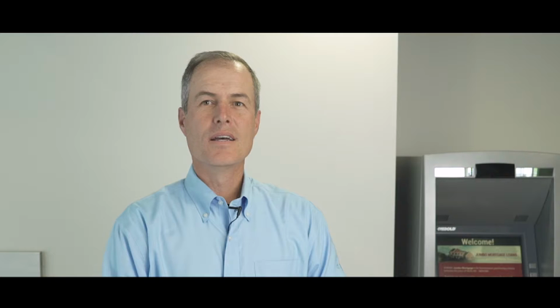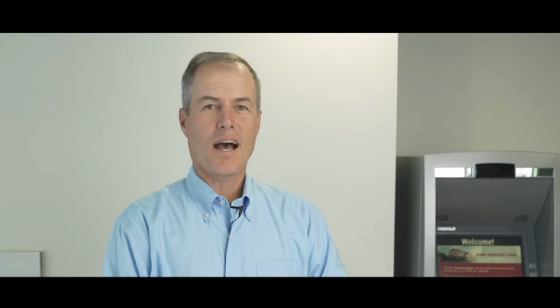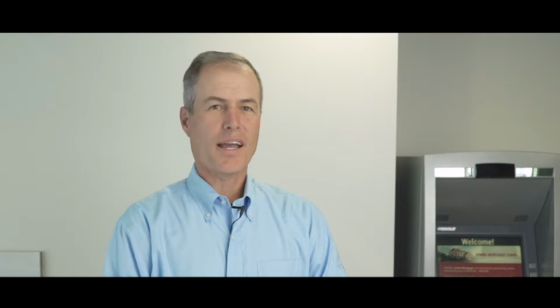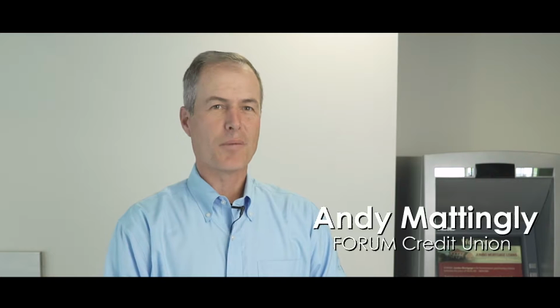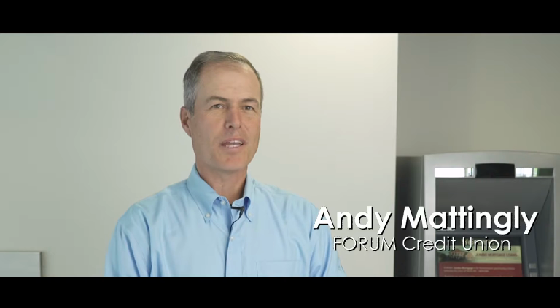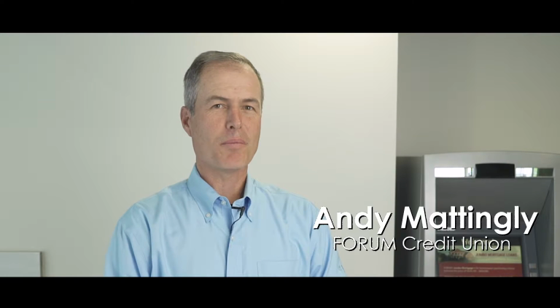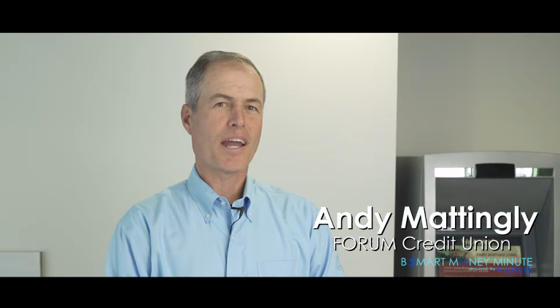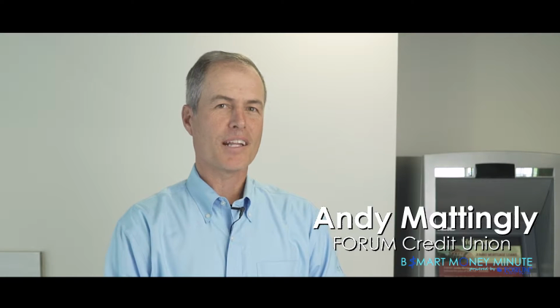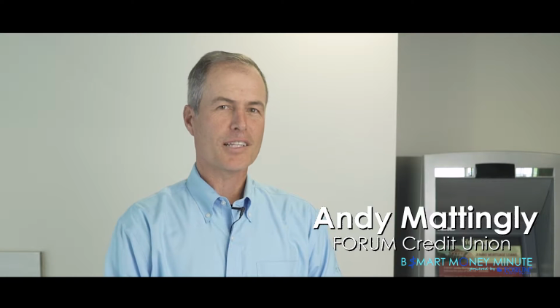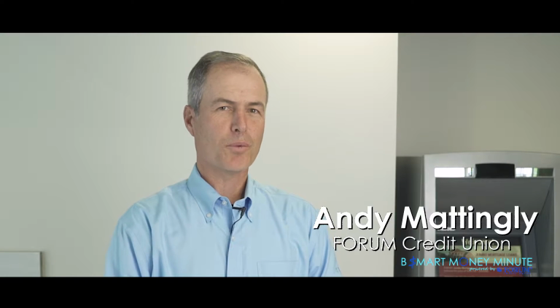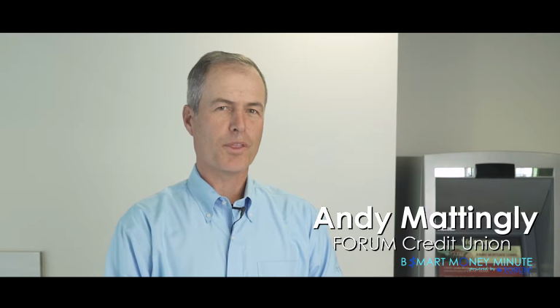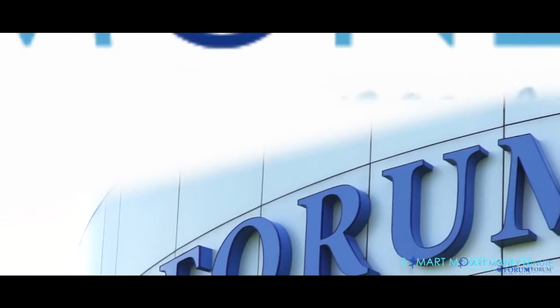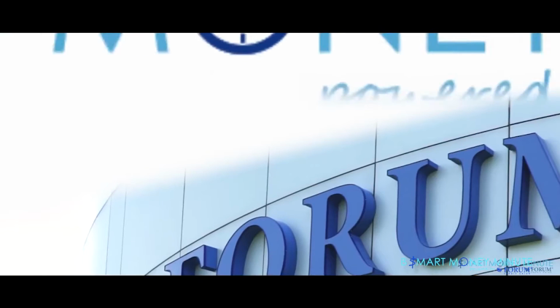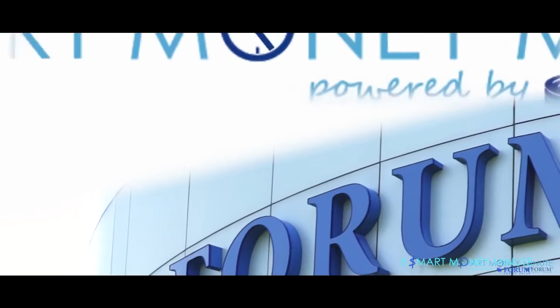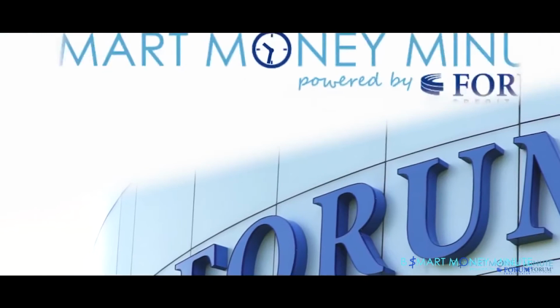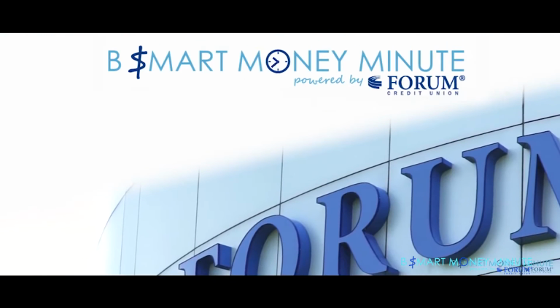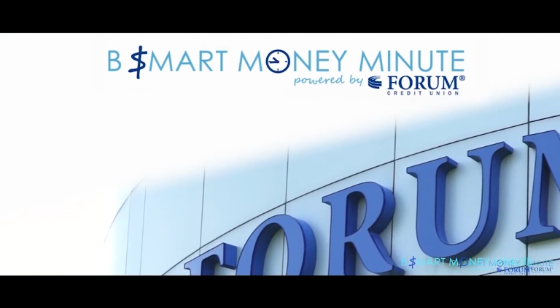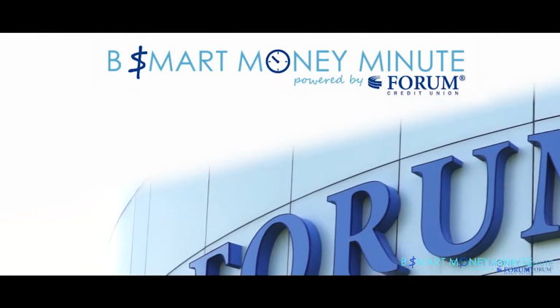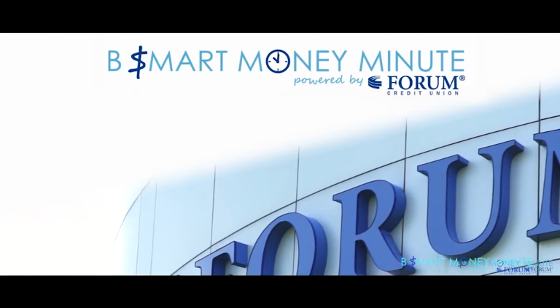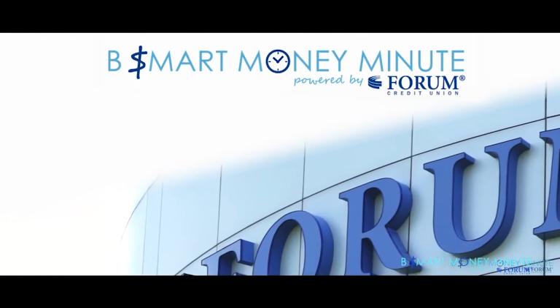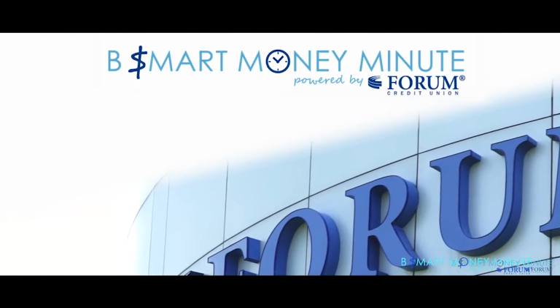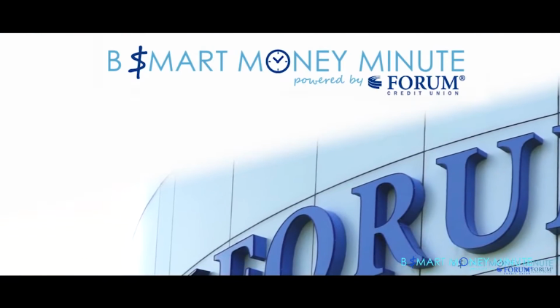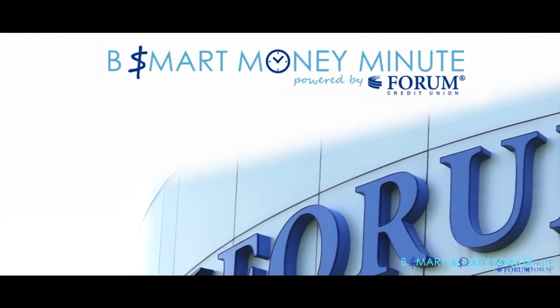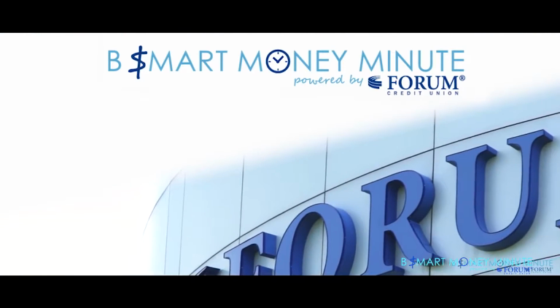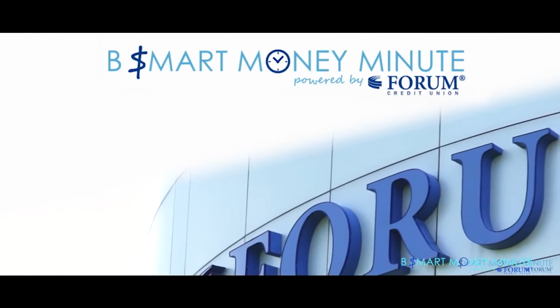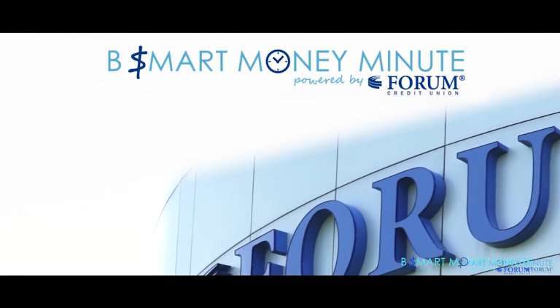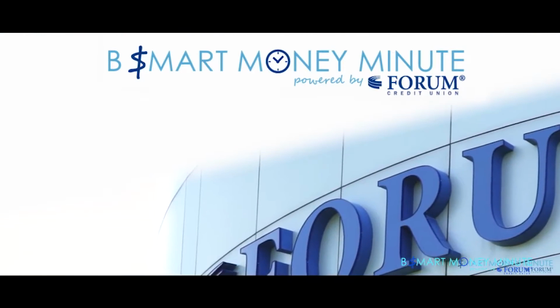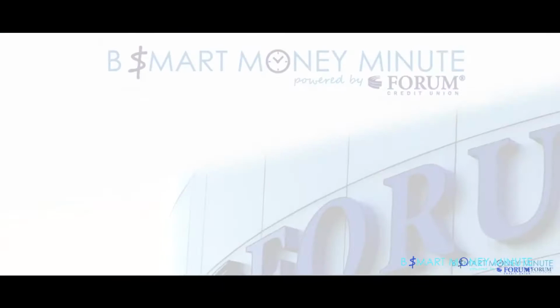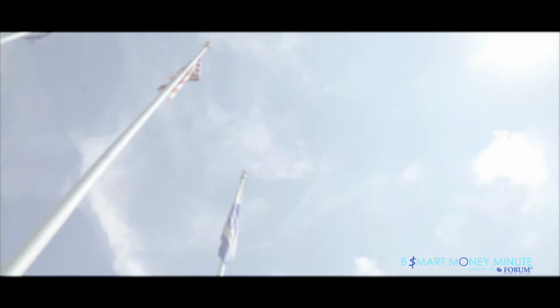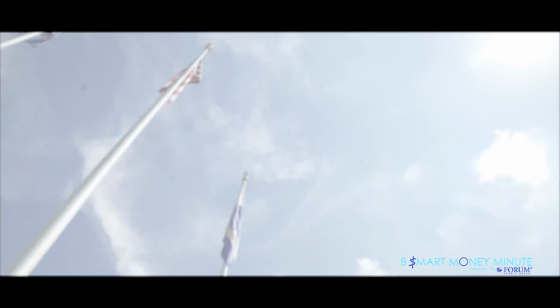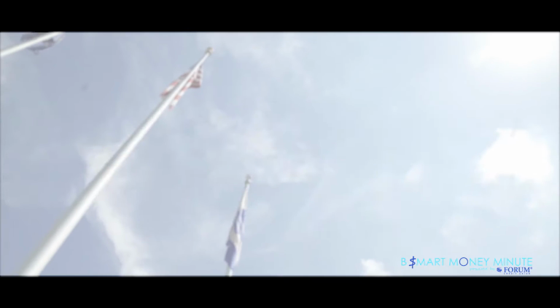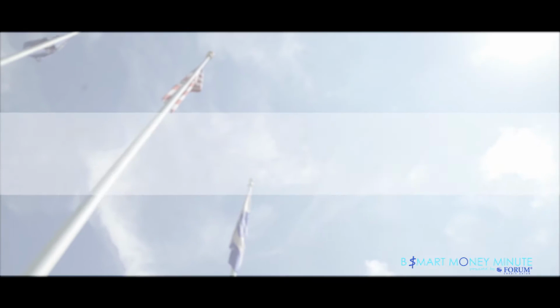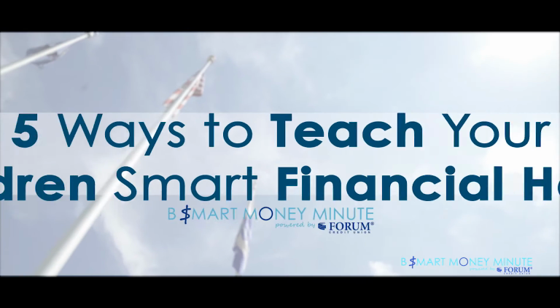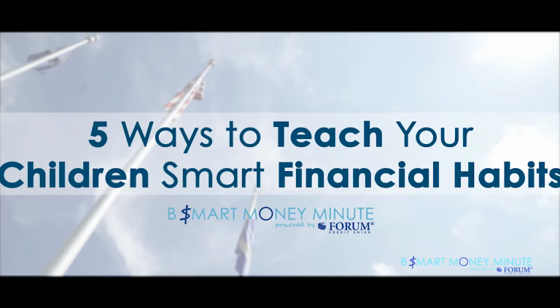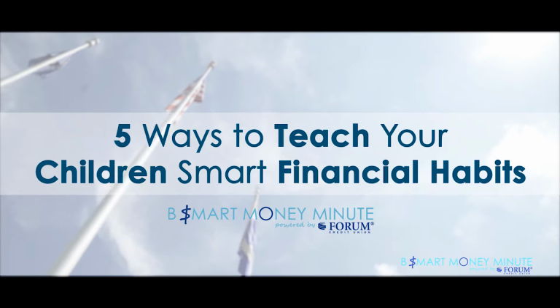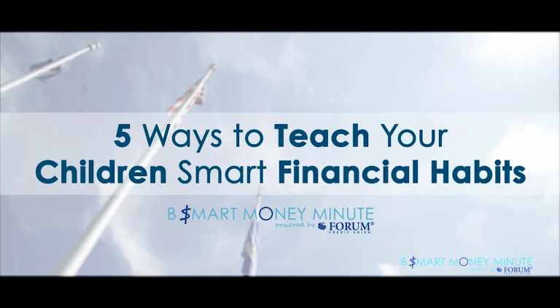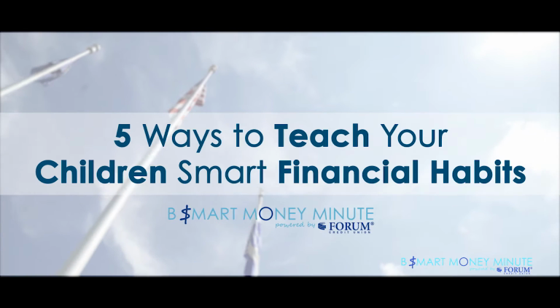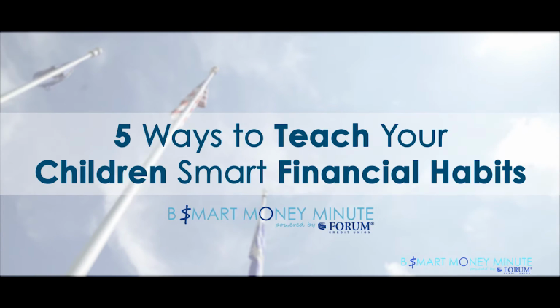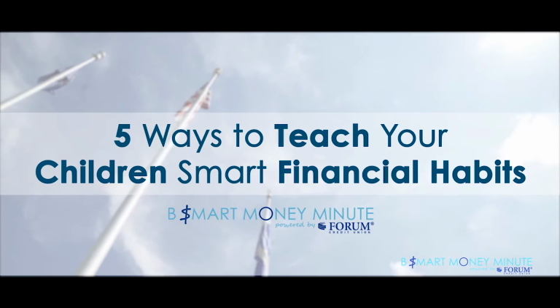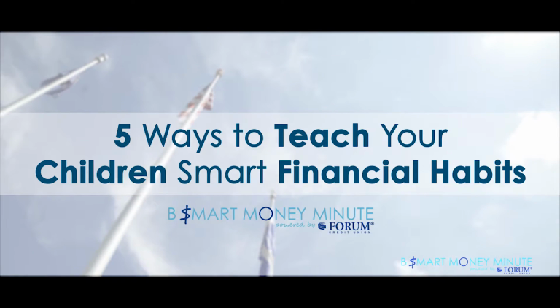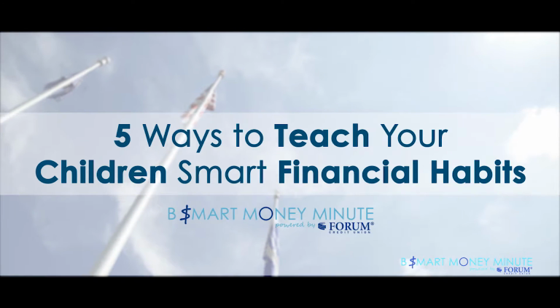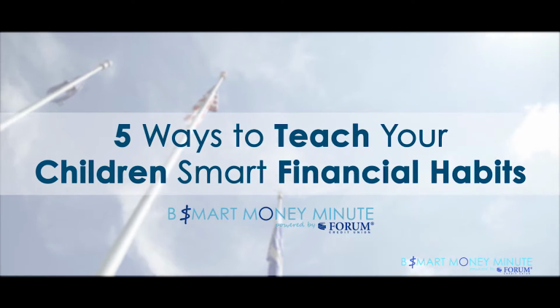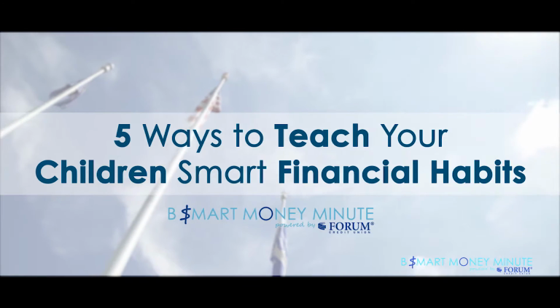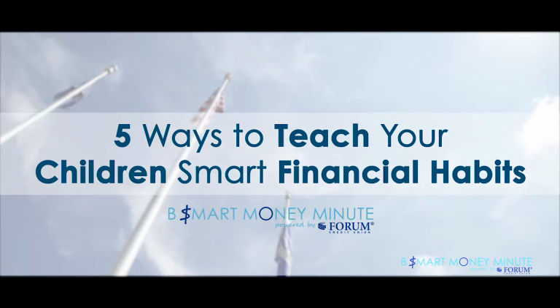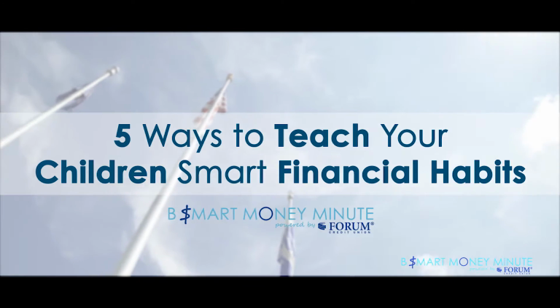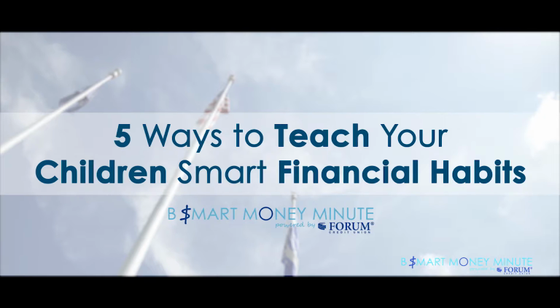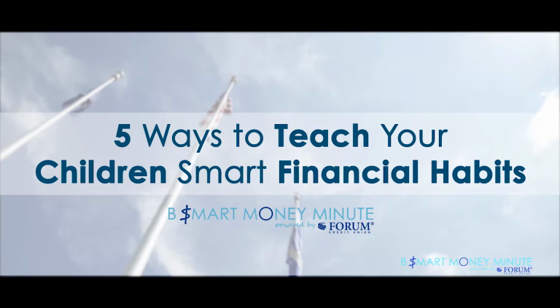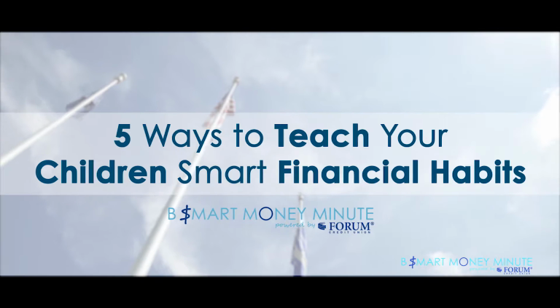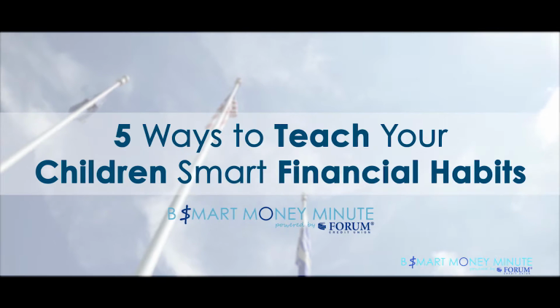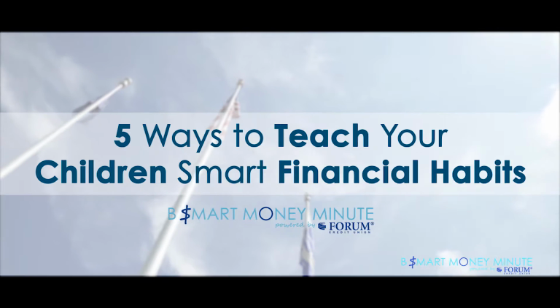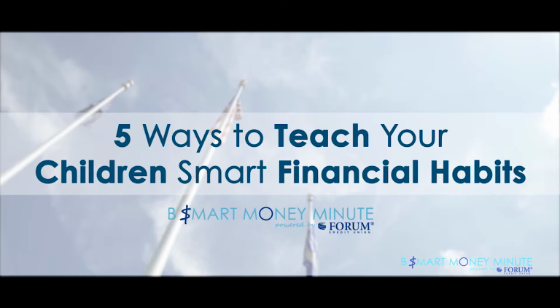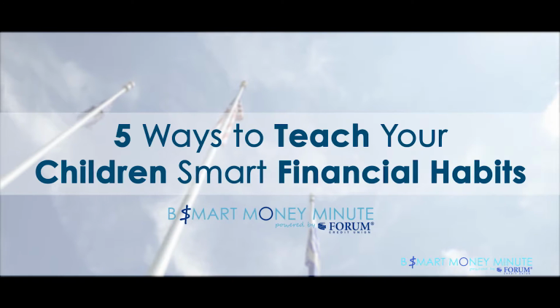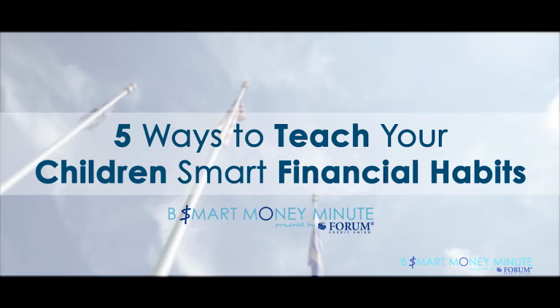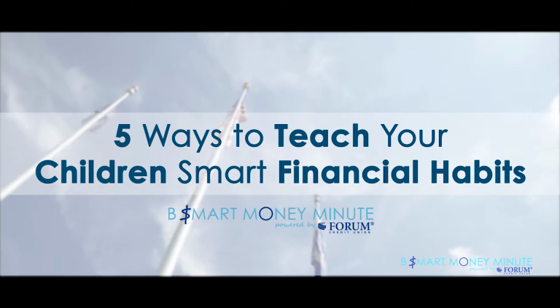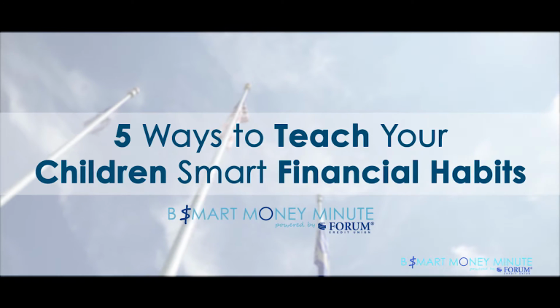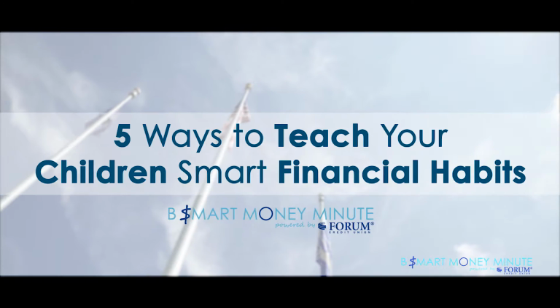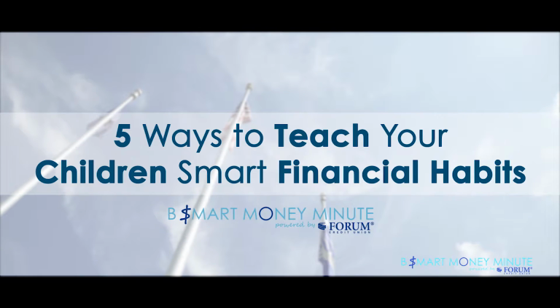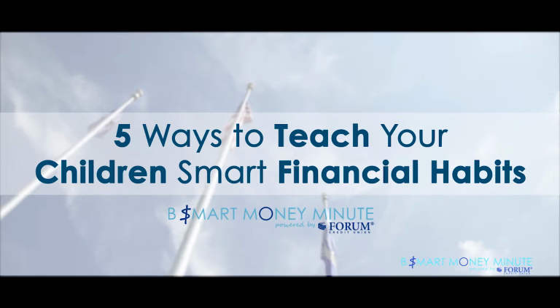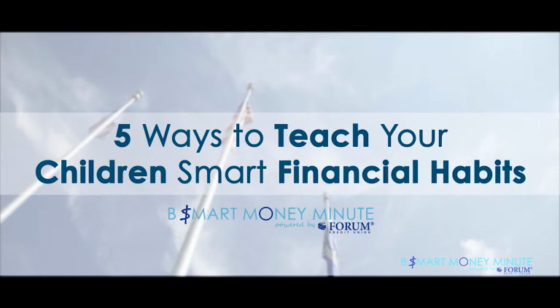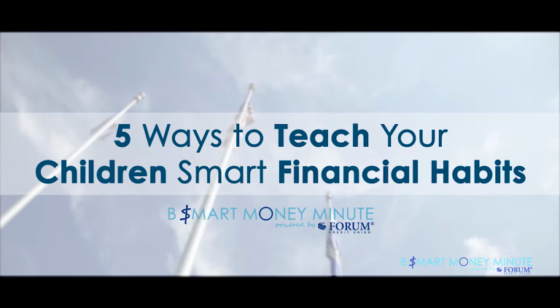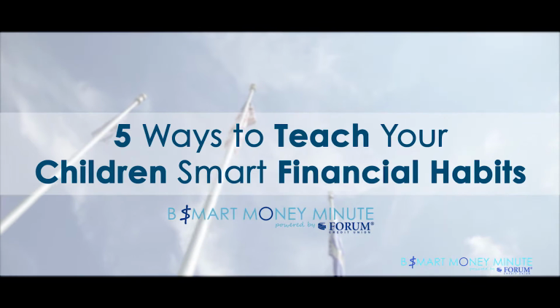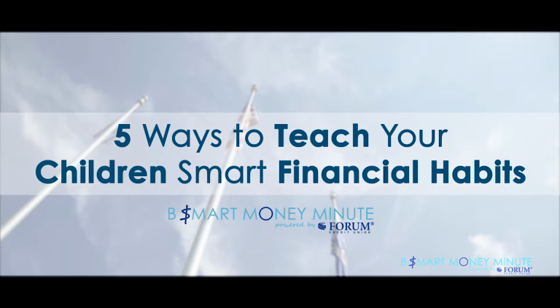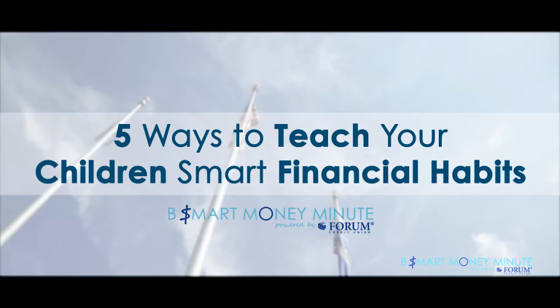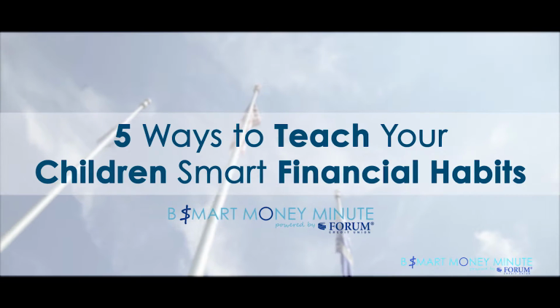Hi, I'm Andy Mattingly with the Be Smart Money Minute powered by Forum Credit Union. Let's talk about five ways to teach your children smart financial habits.